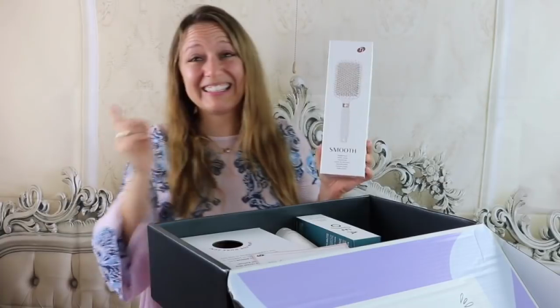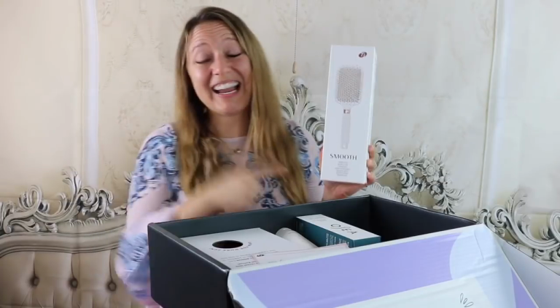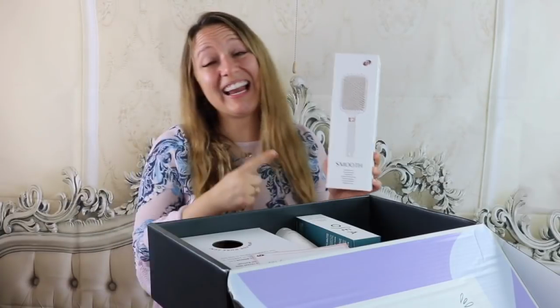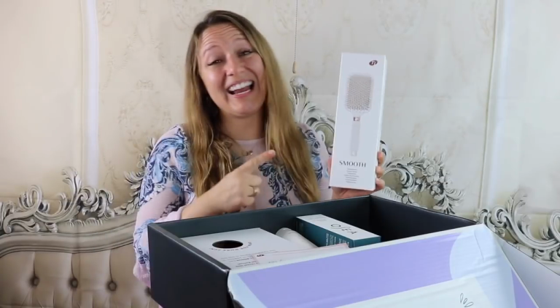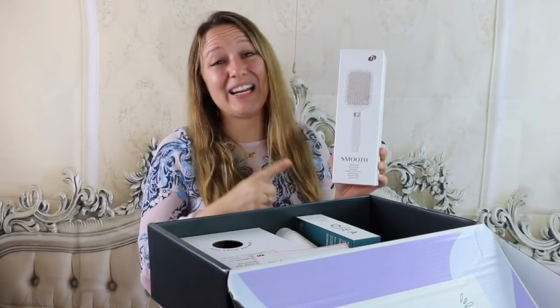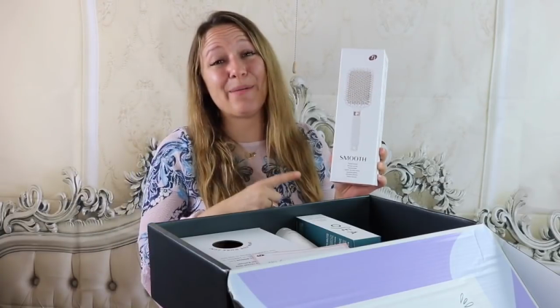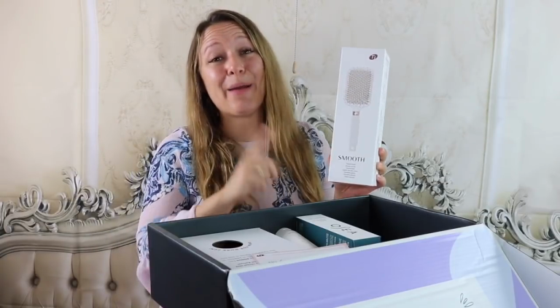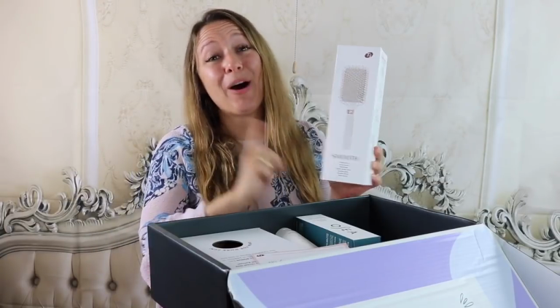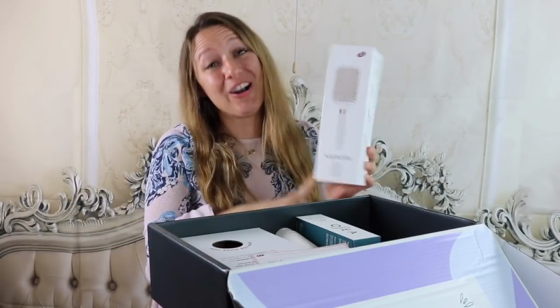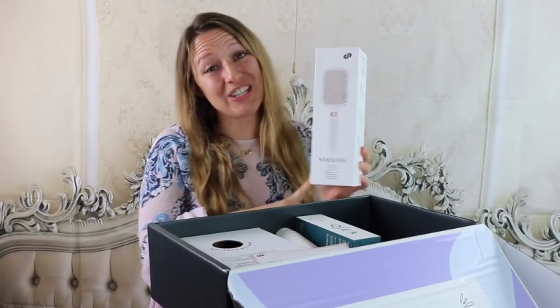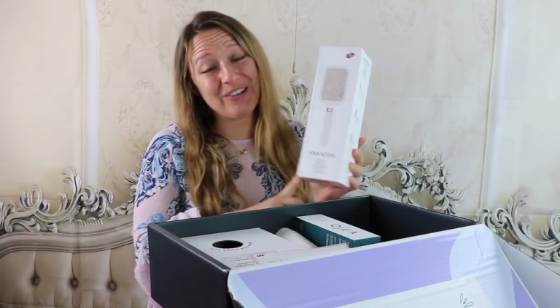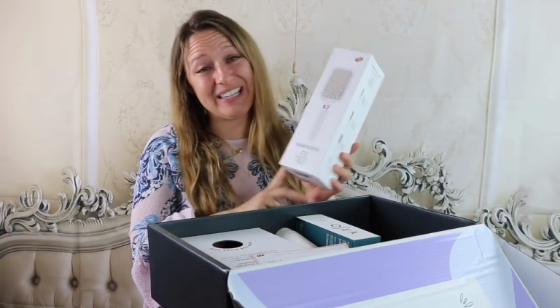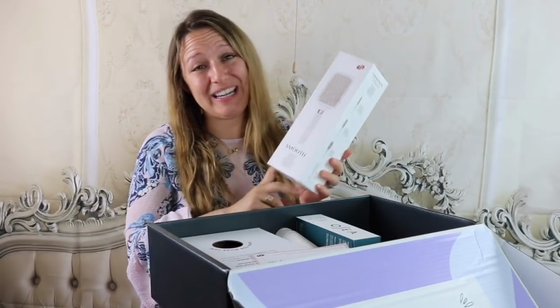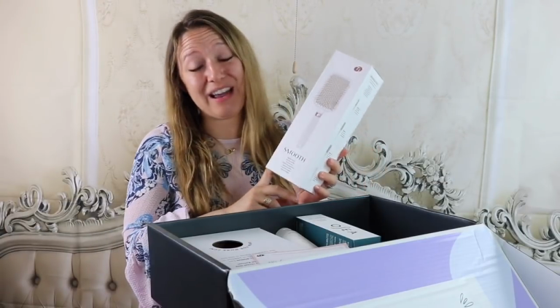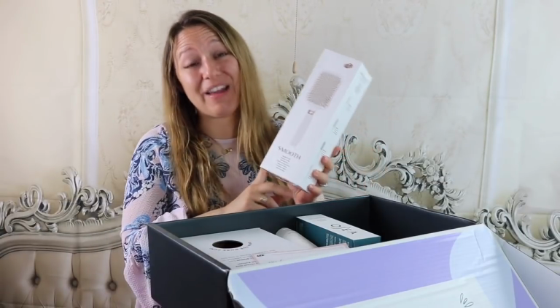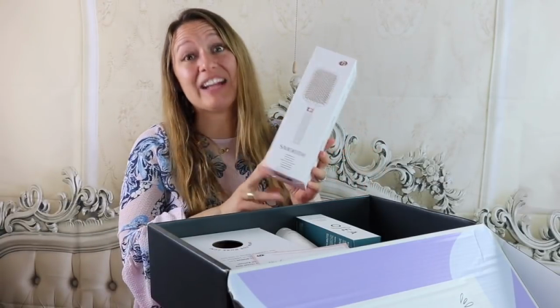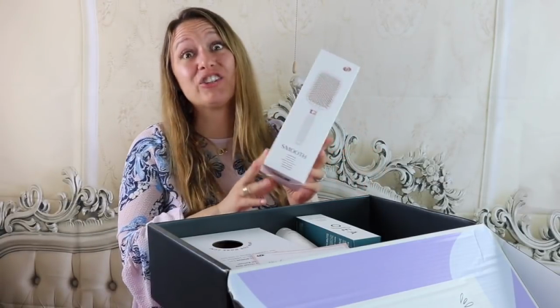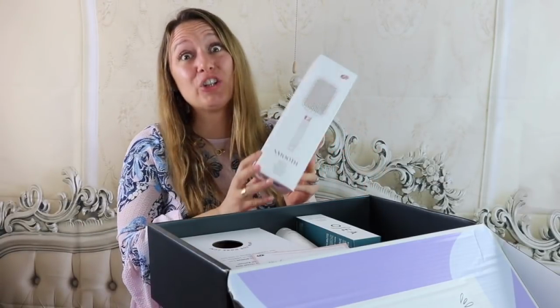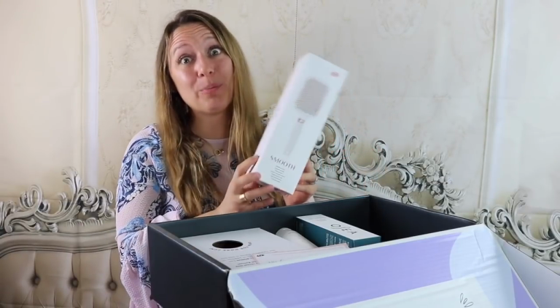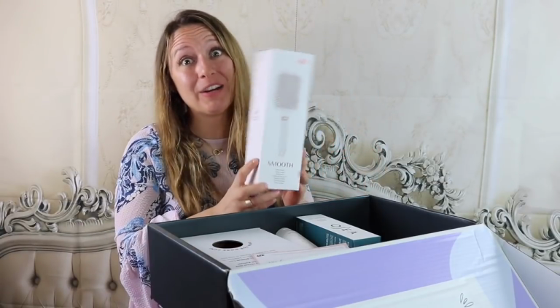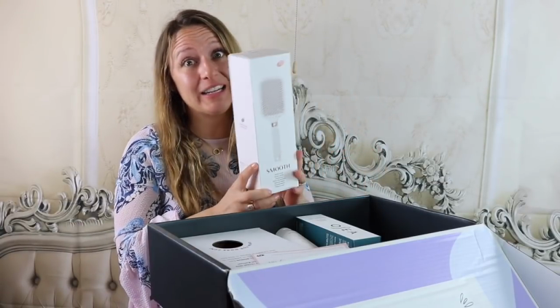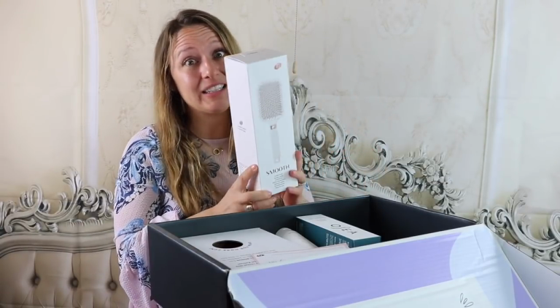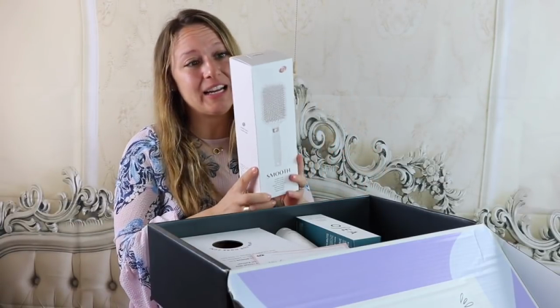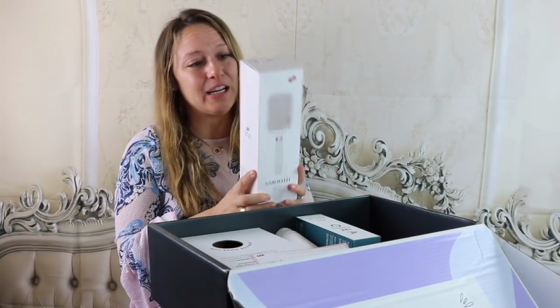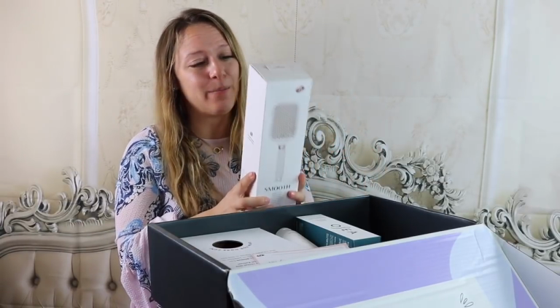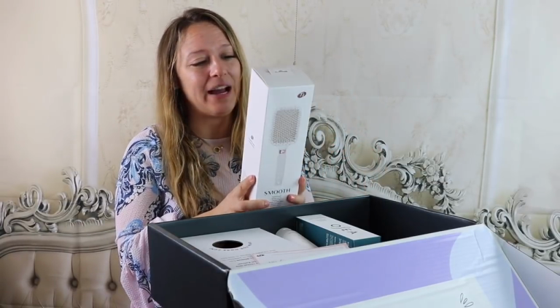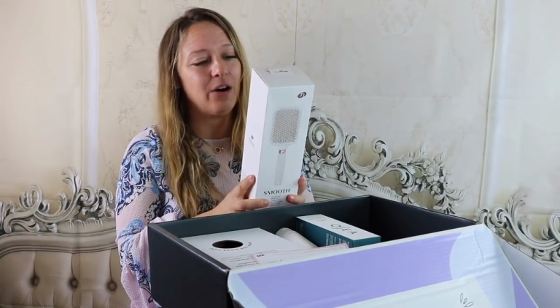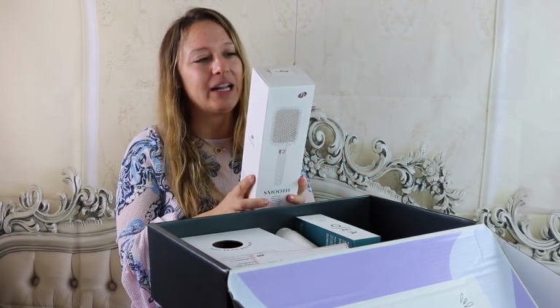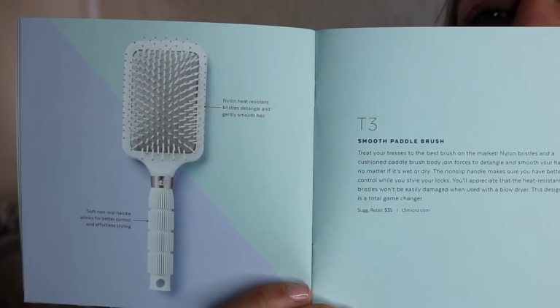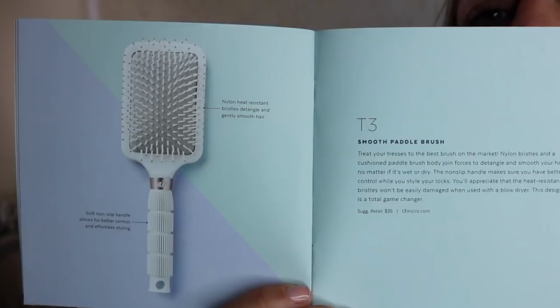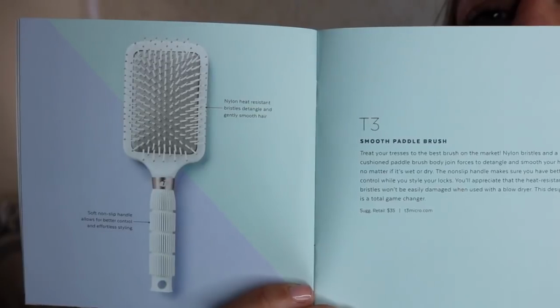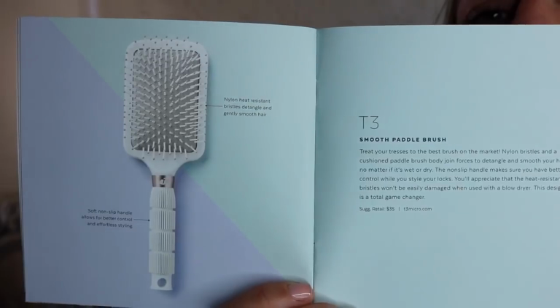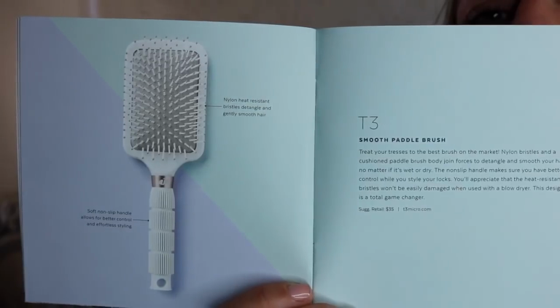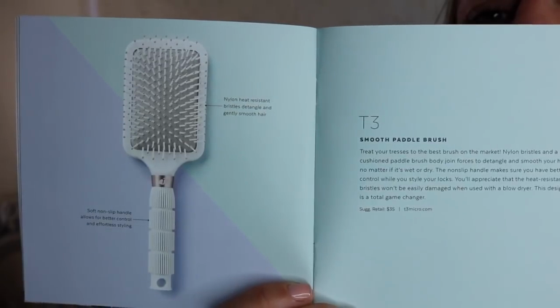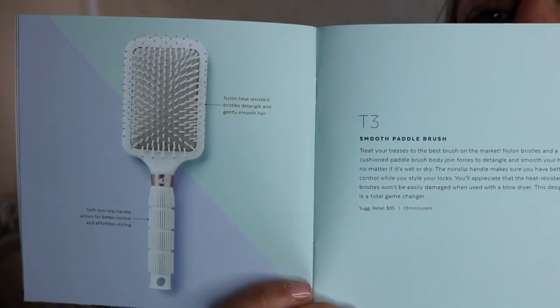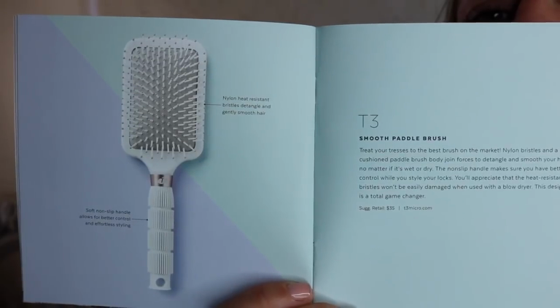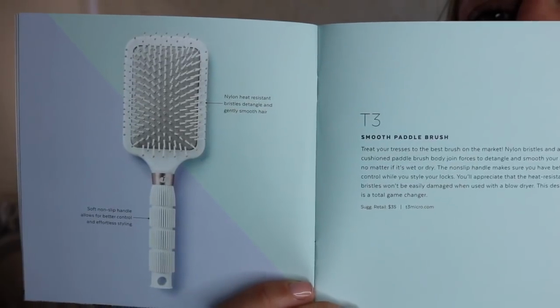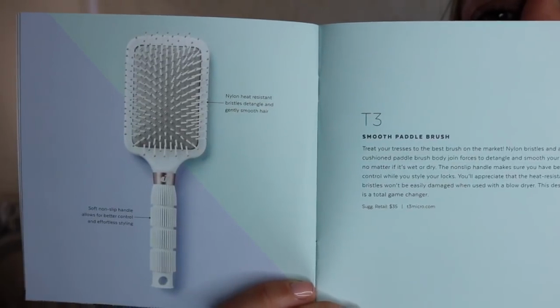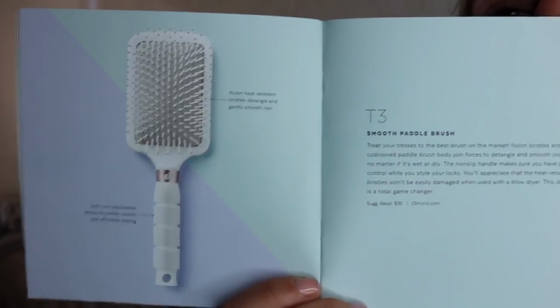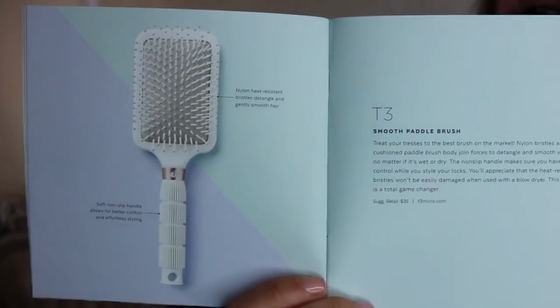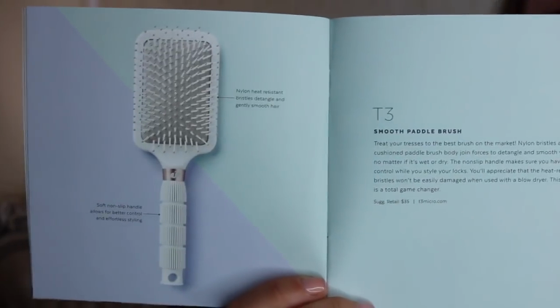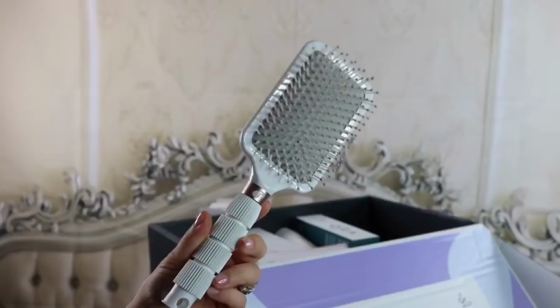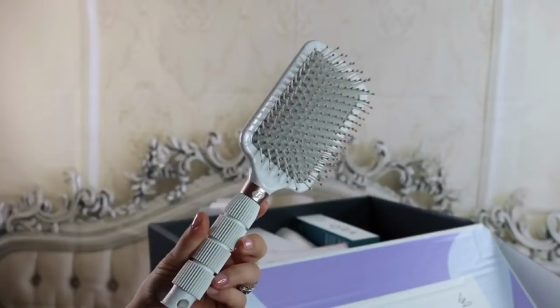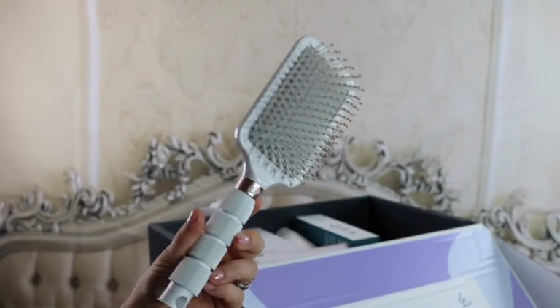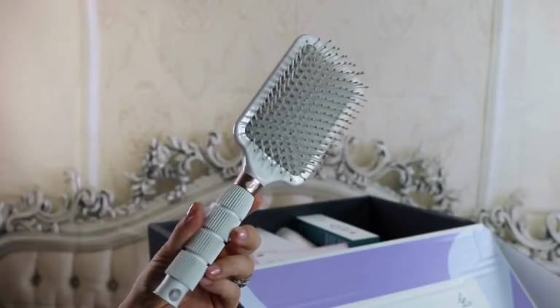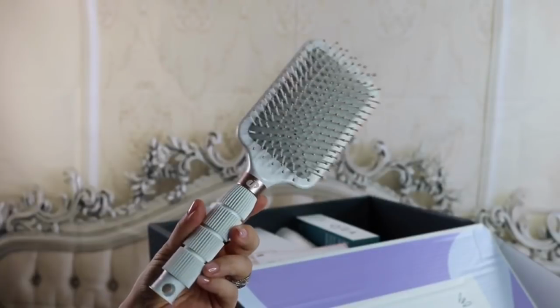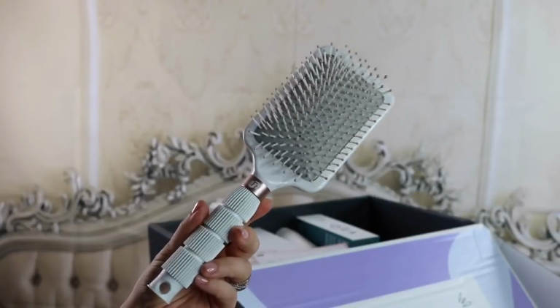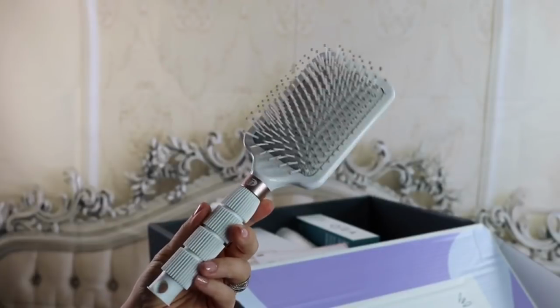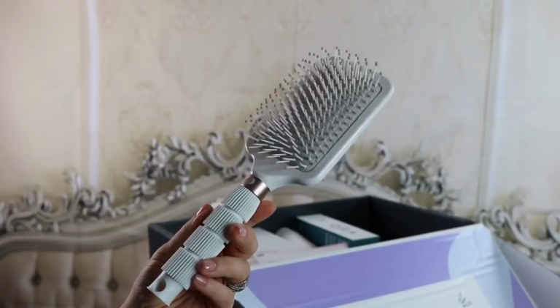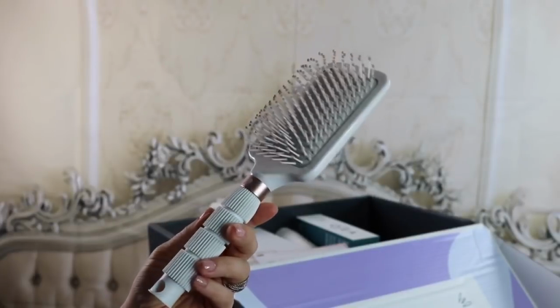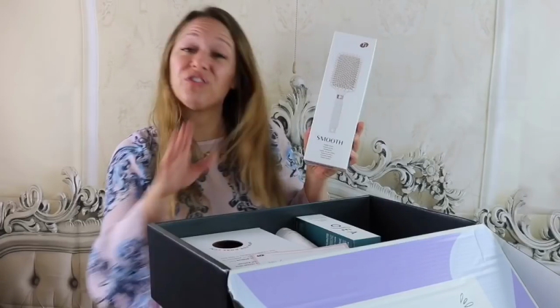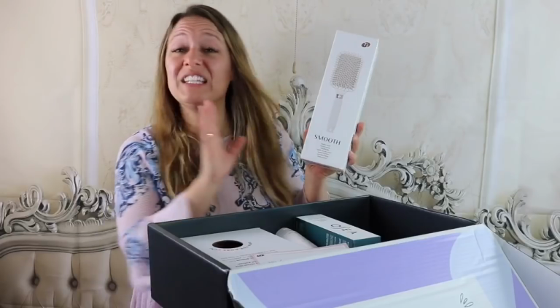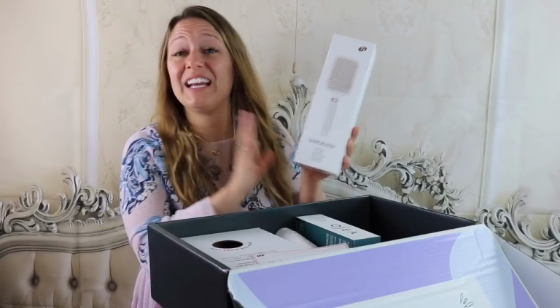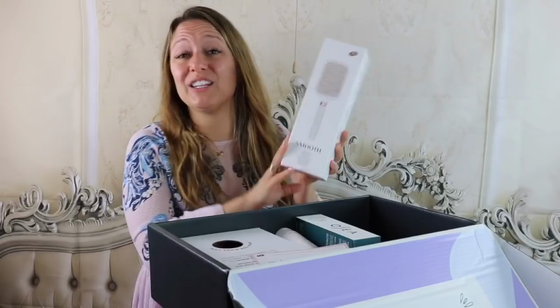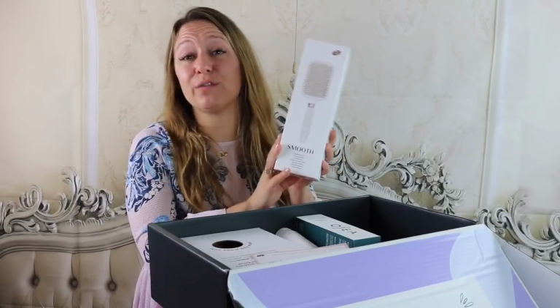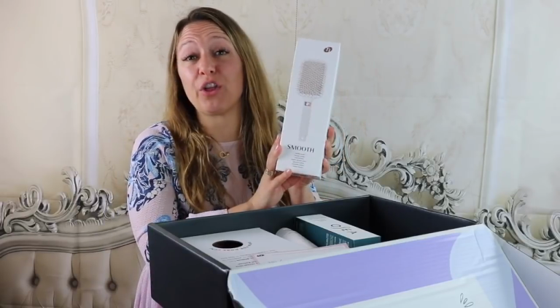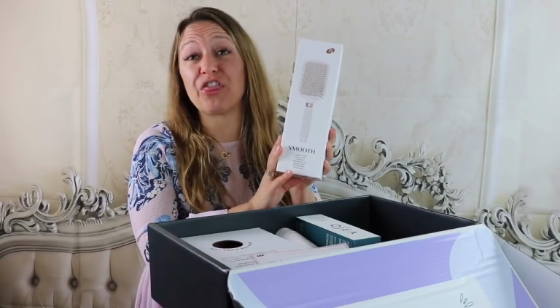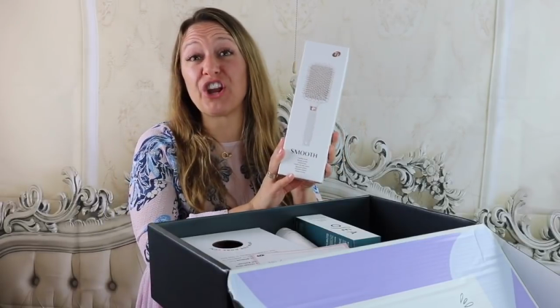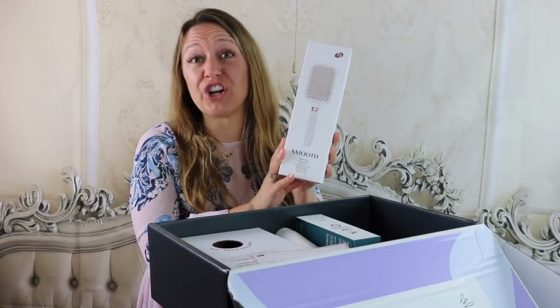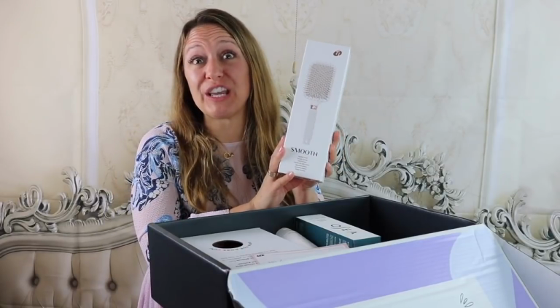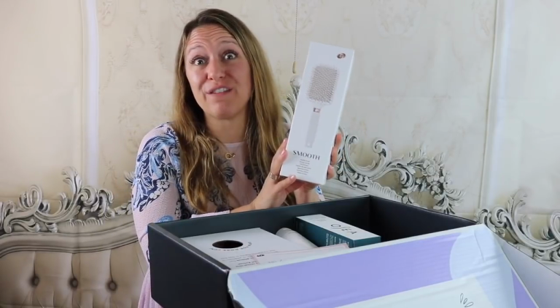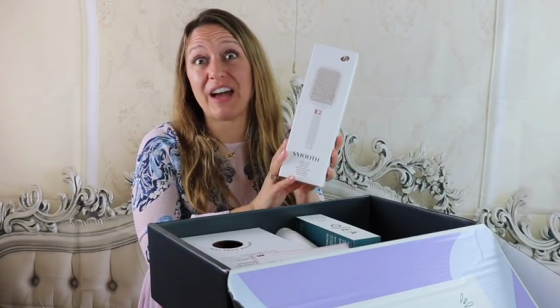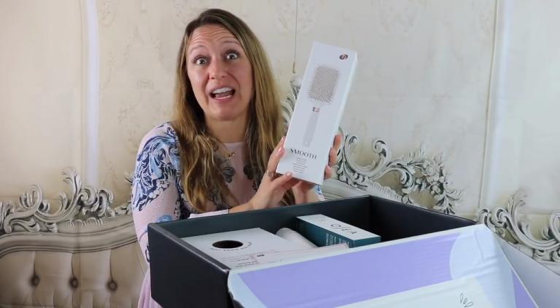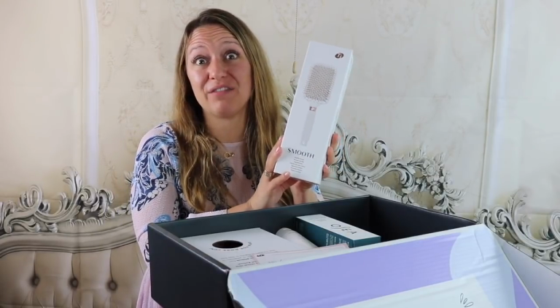The second item I'm also in need of and super excited about — it's a T3 paddle brush. This brush retails for $35.